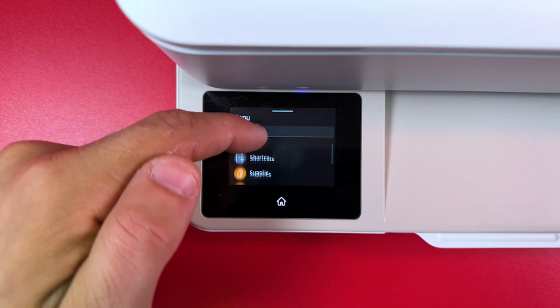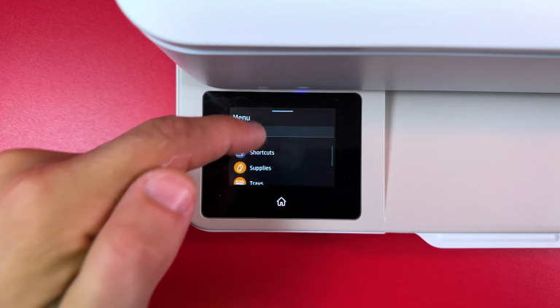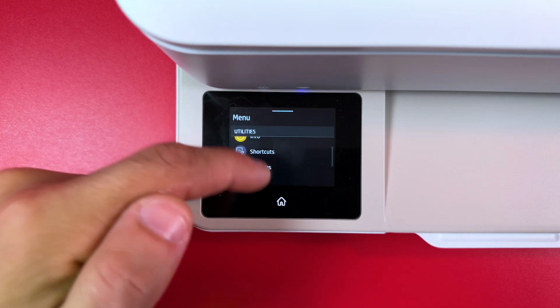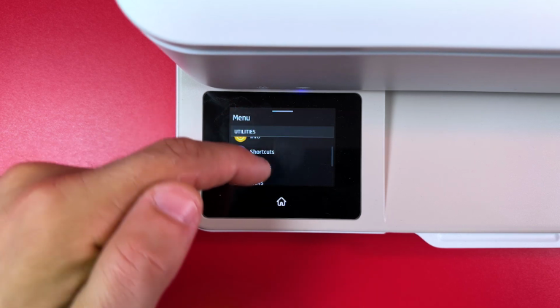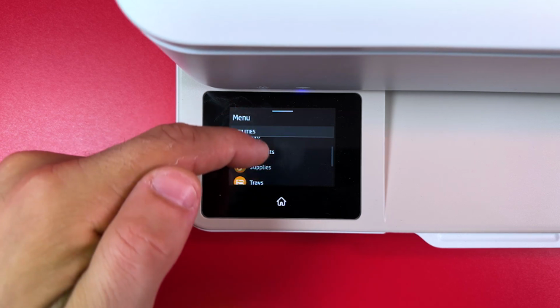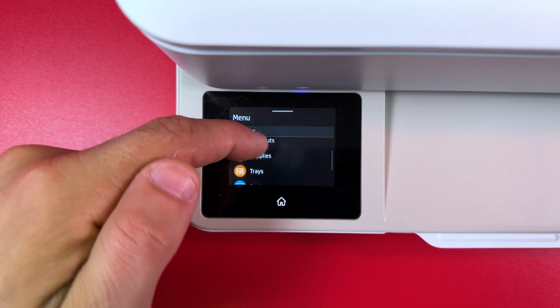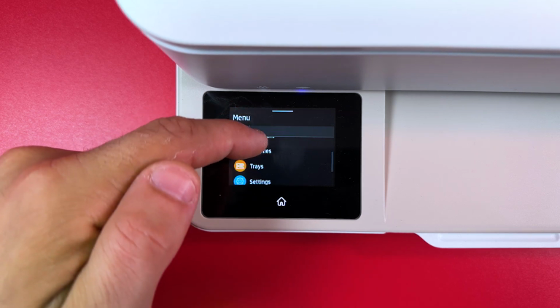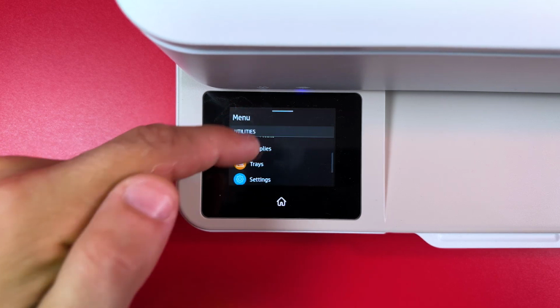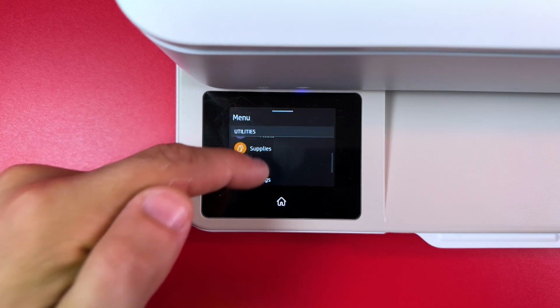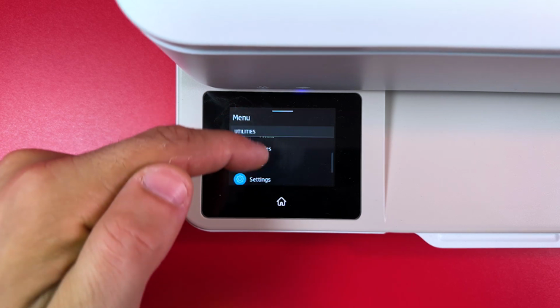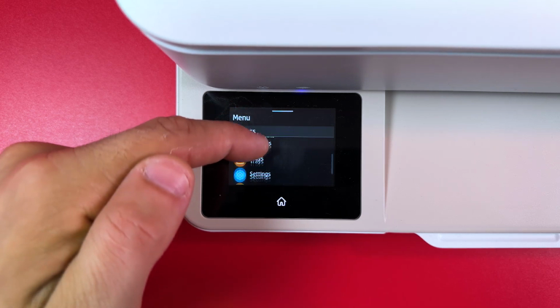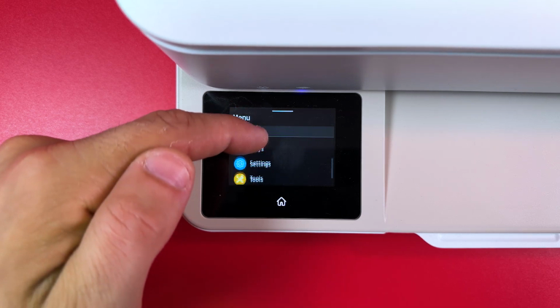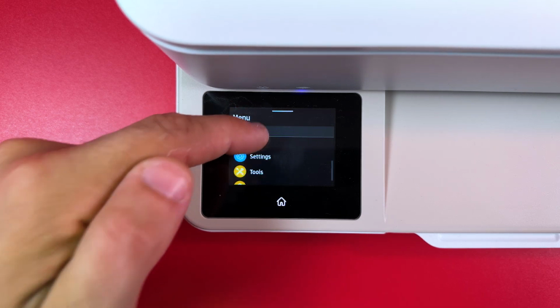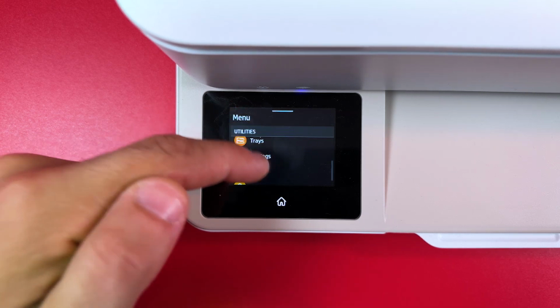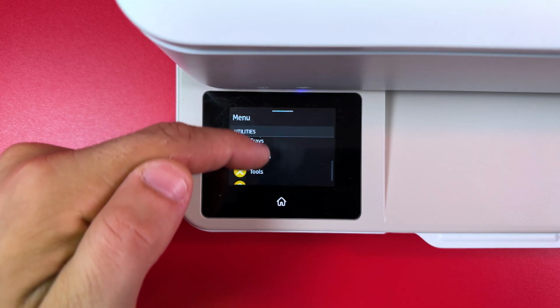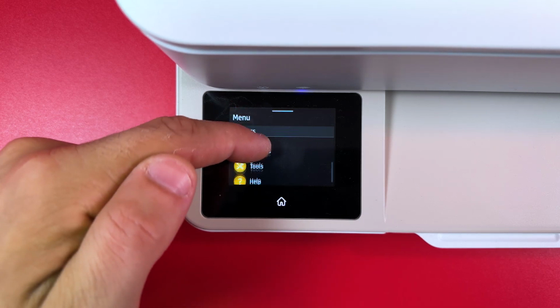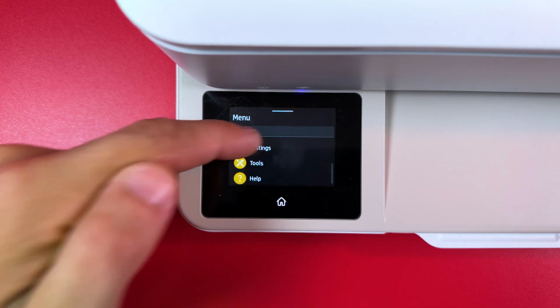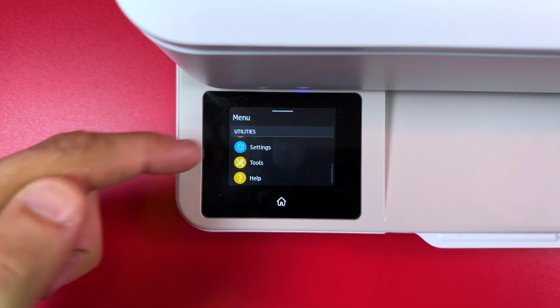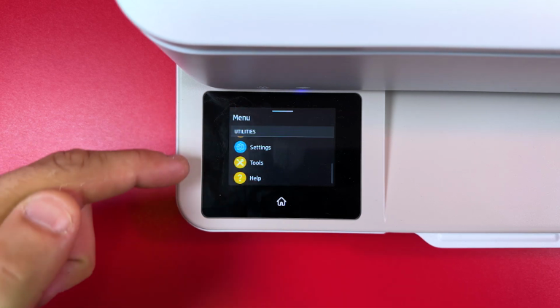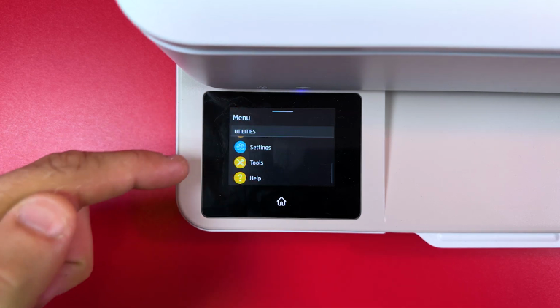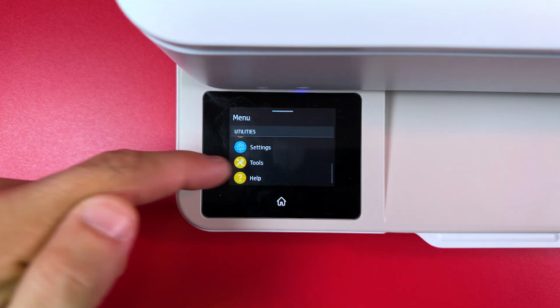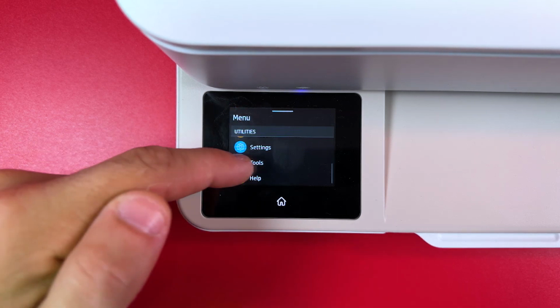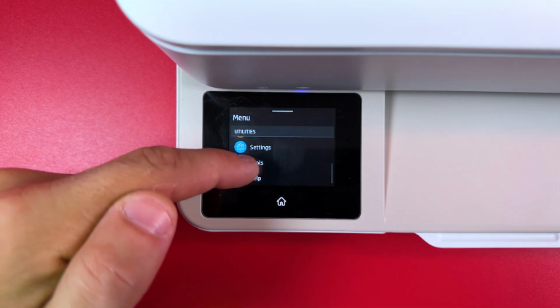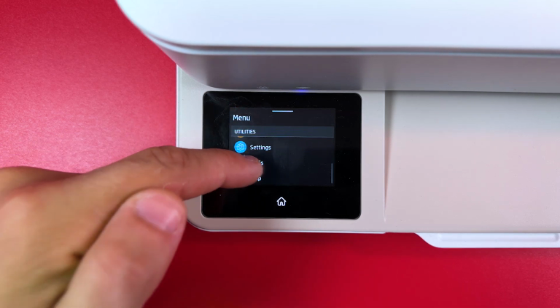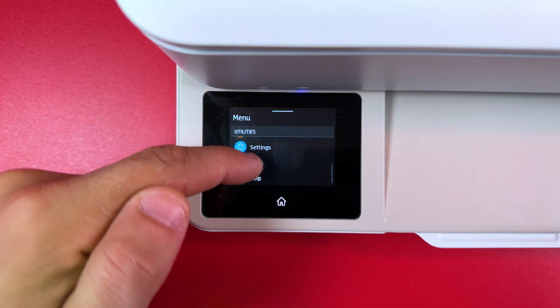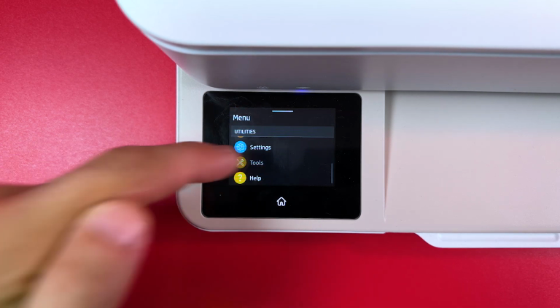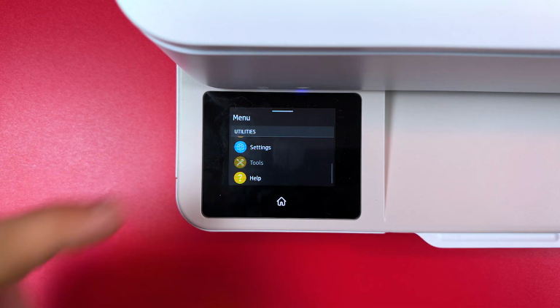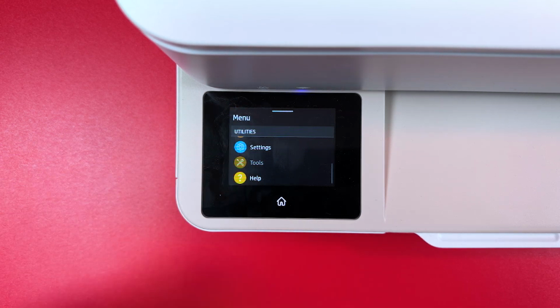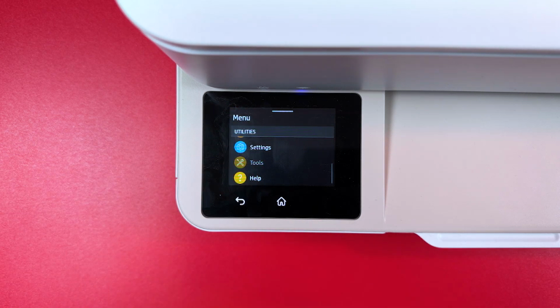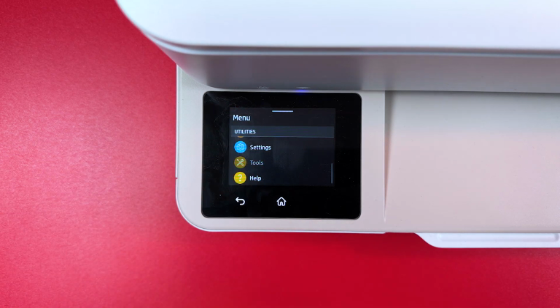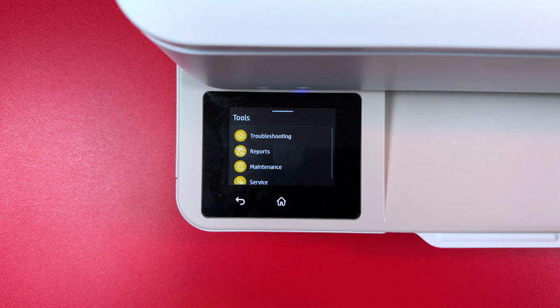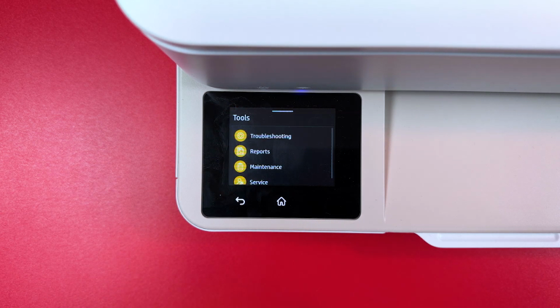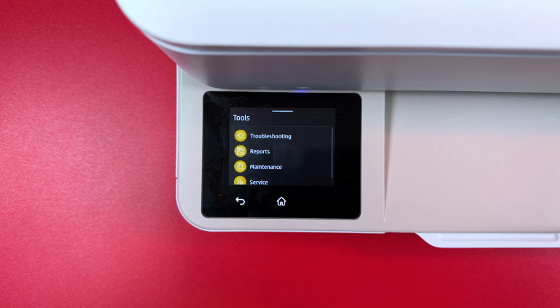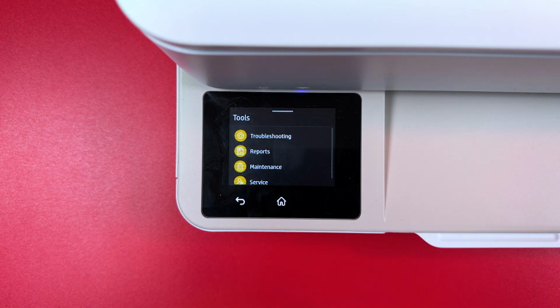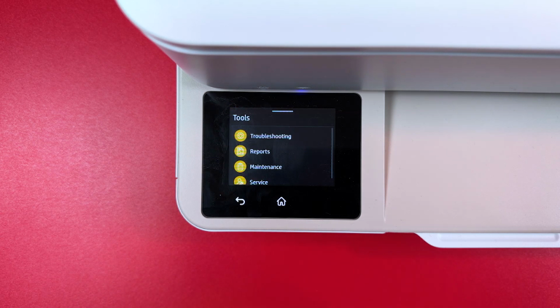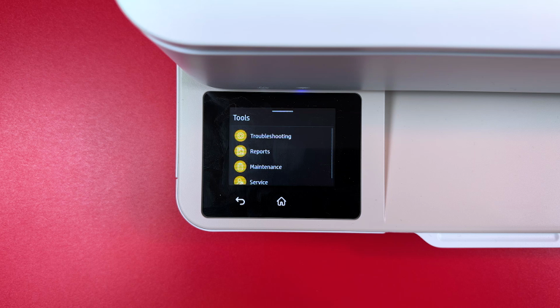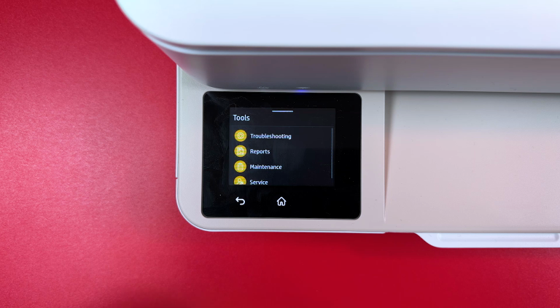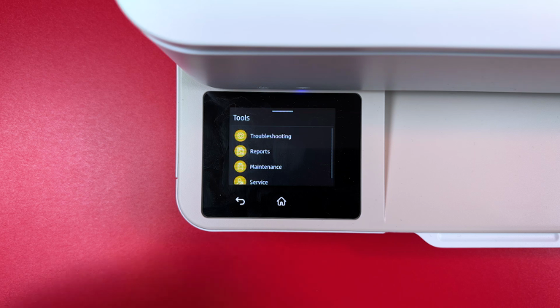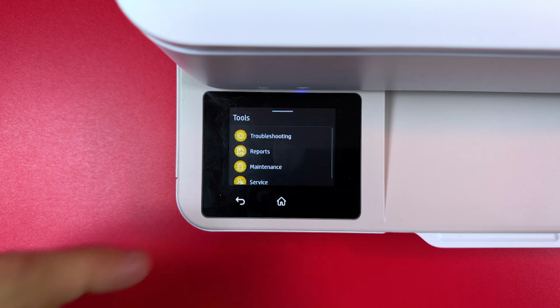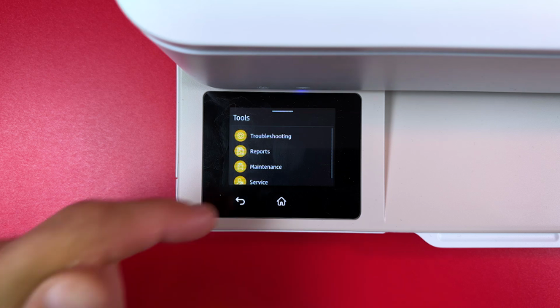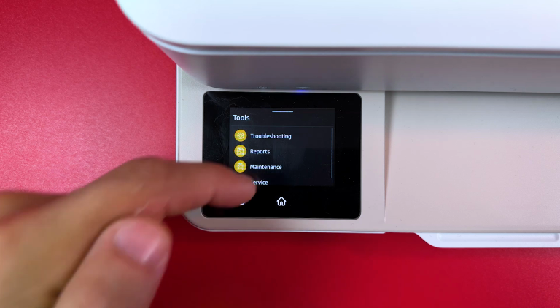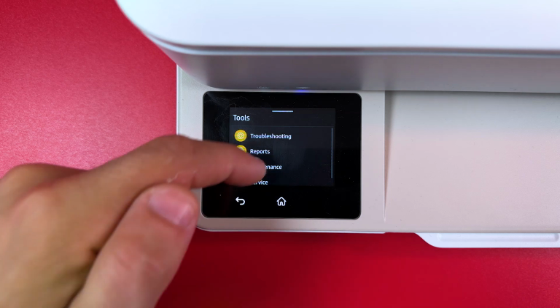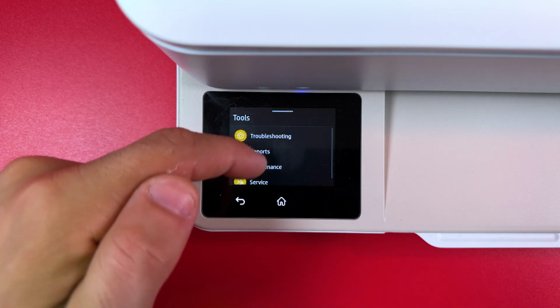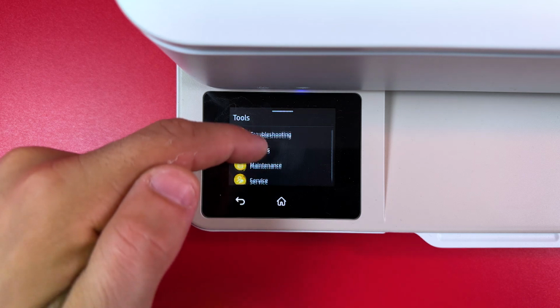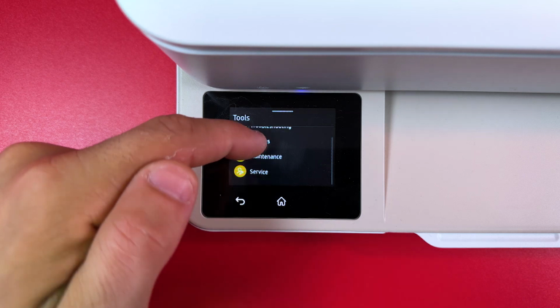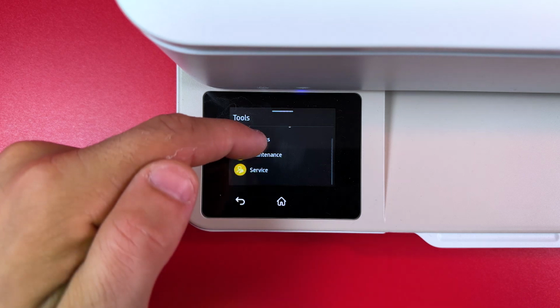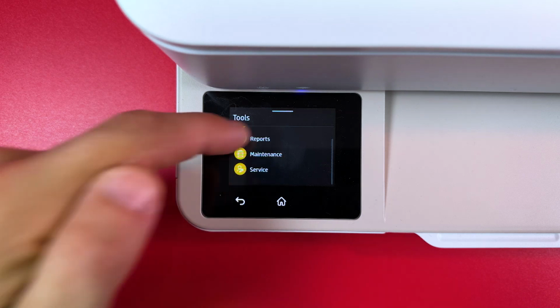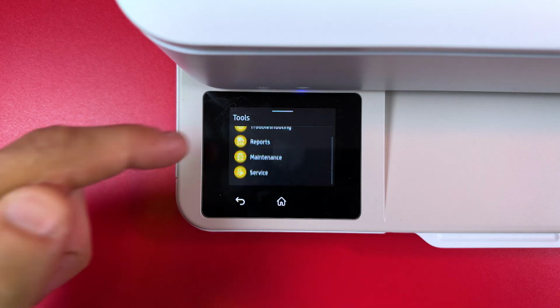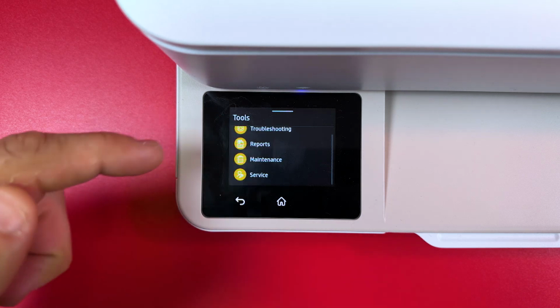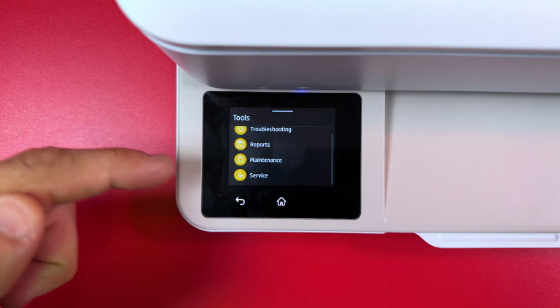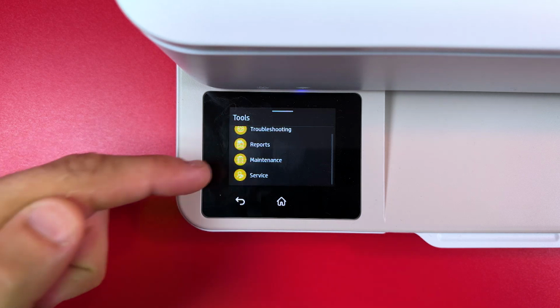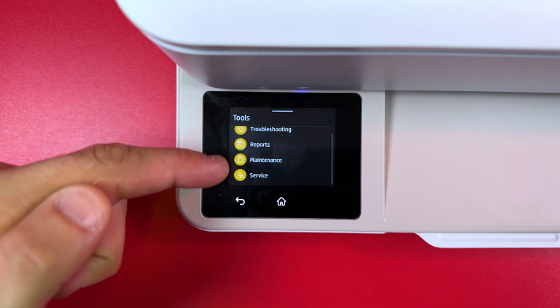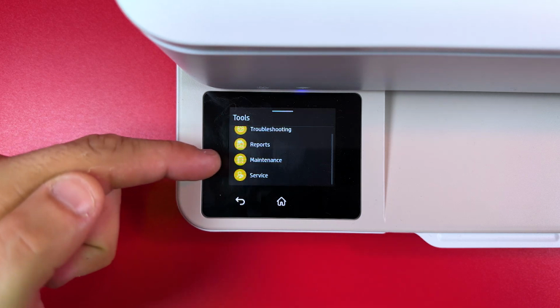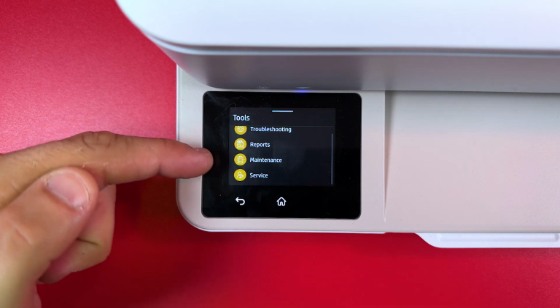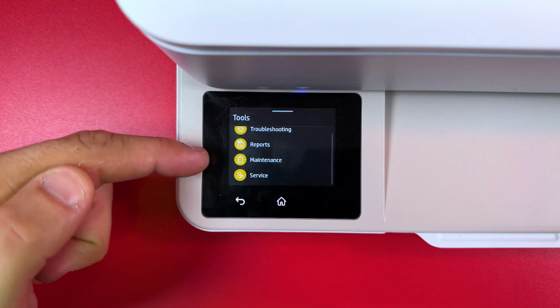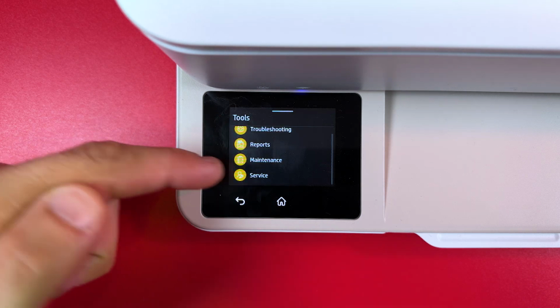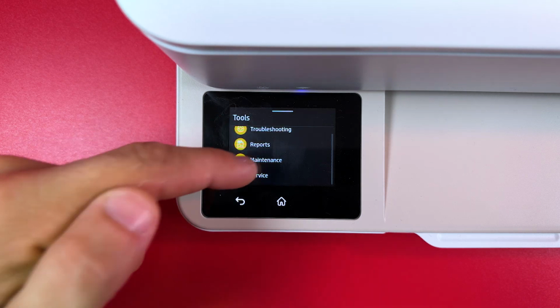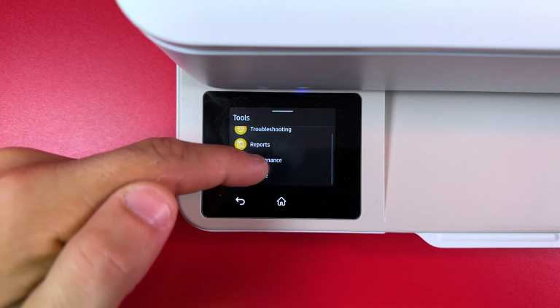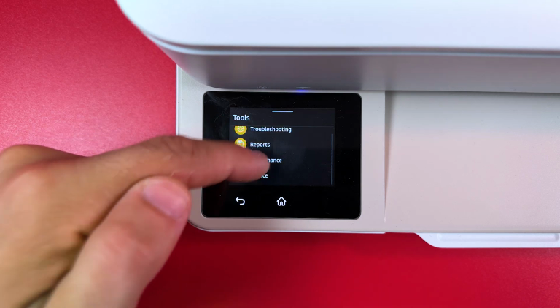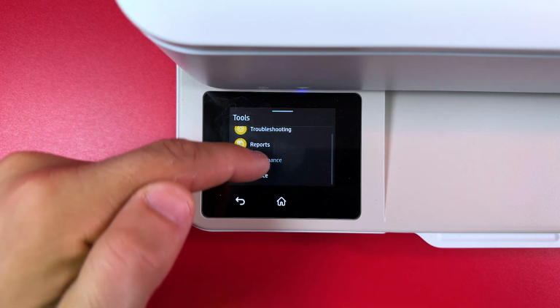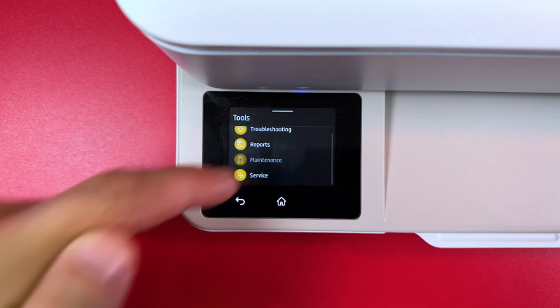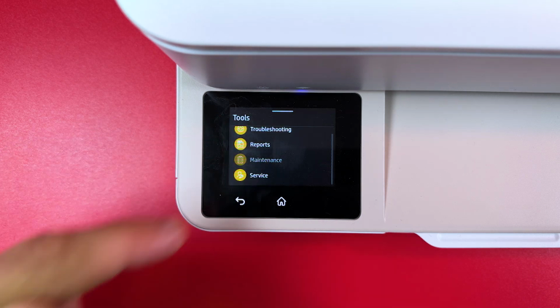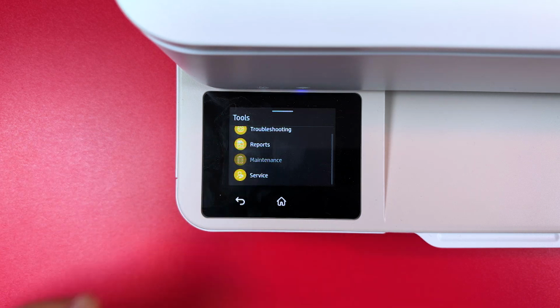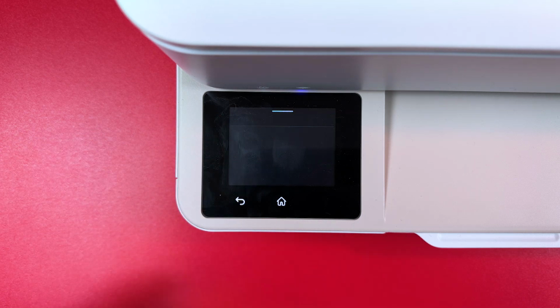Swipe up until you see Tools. Tap on Tools and tap on Maintenance in this menu.